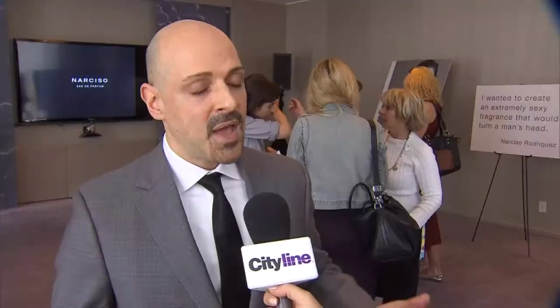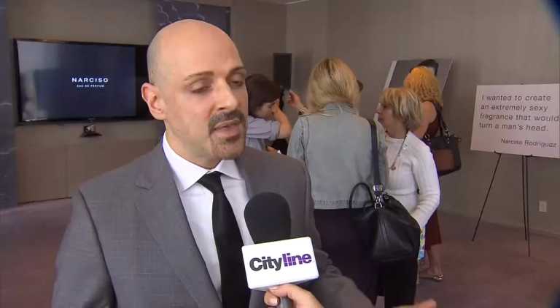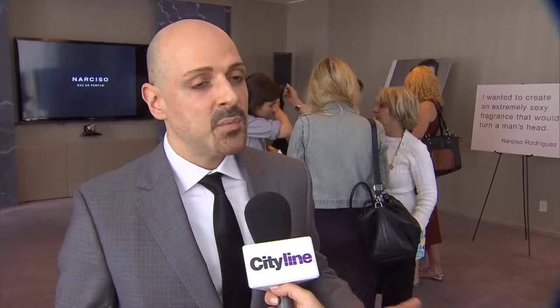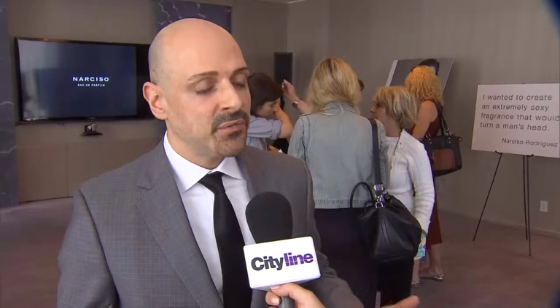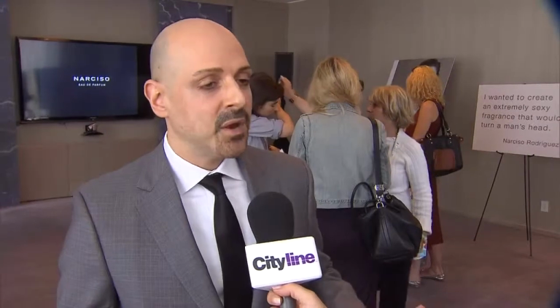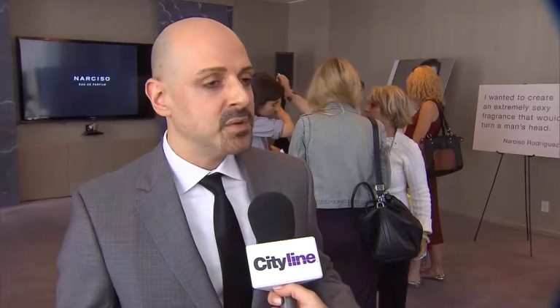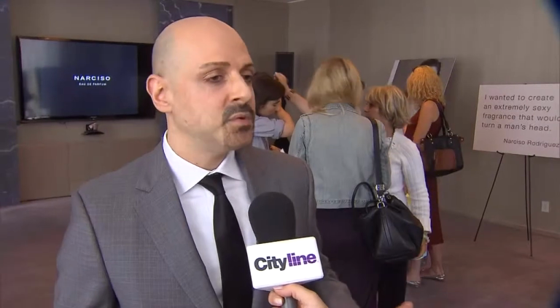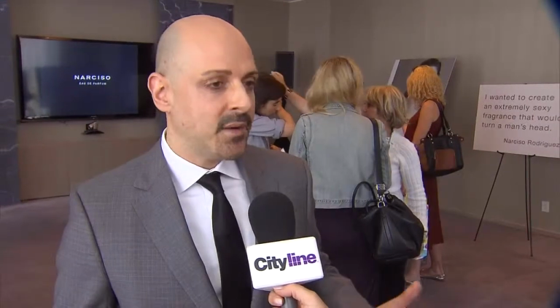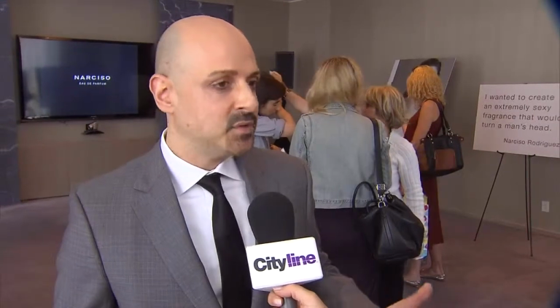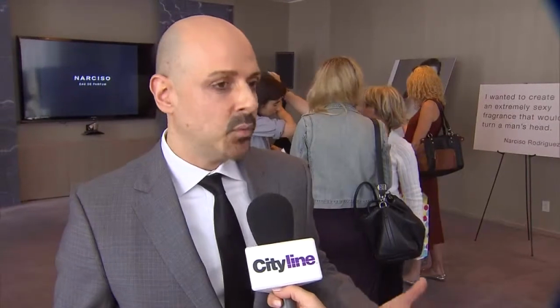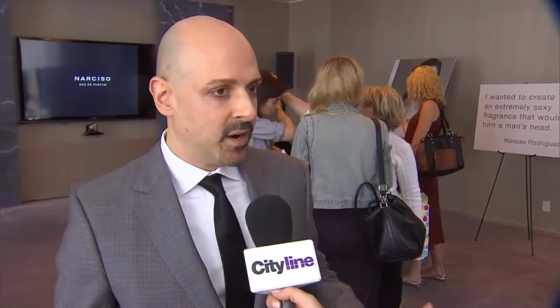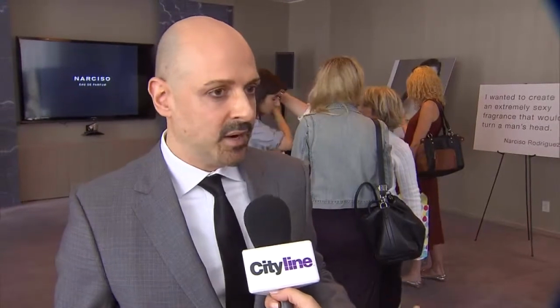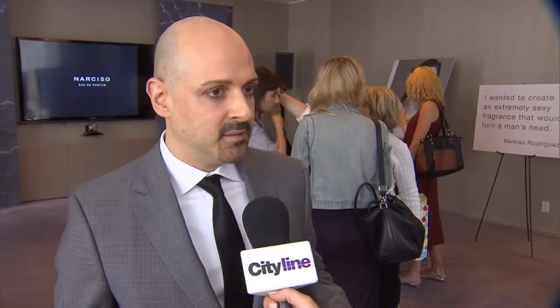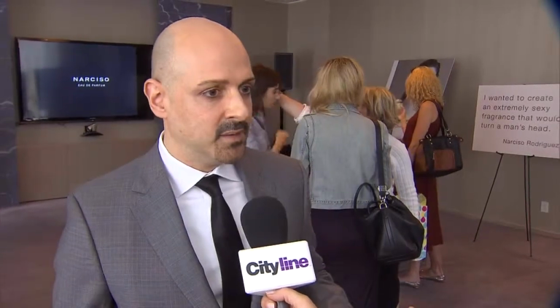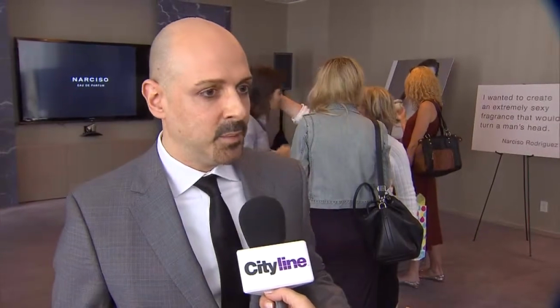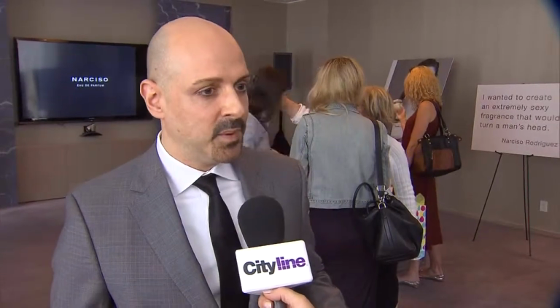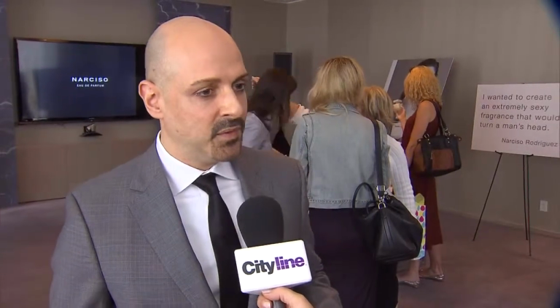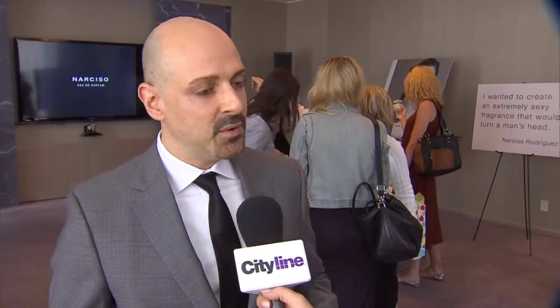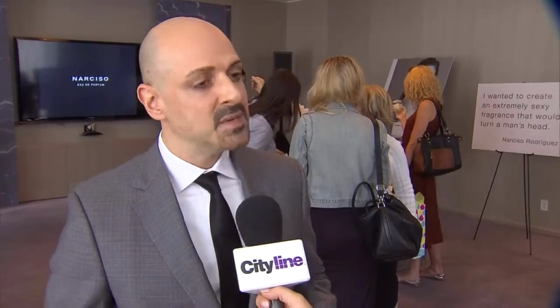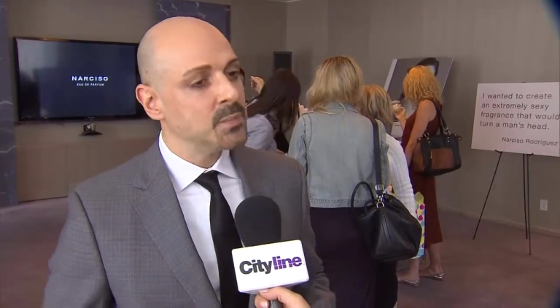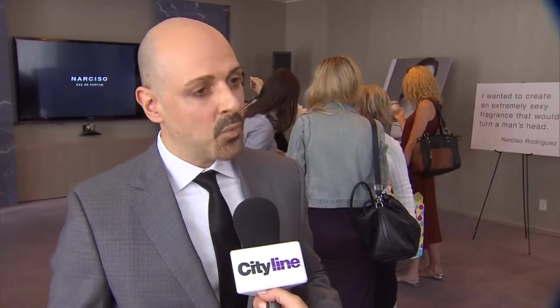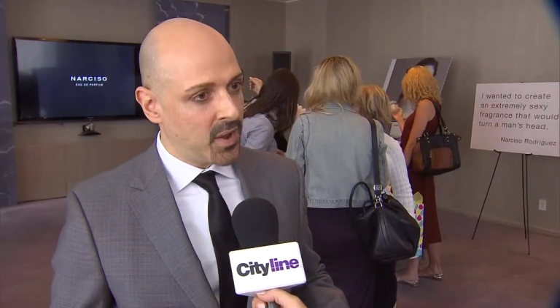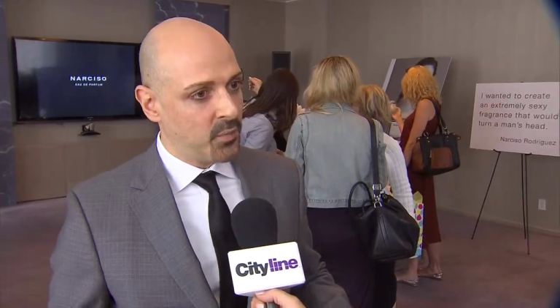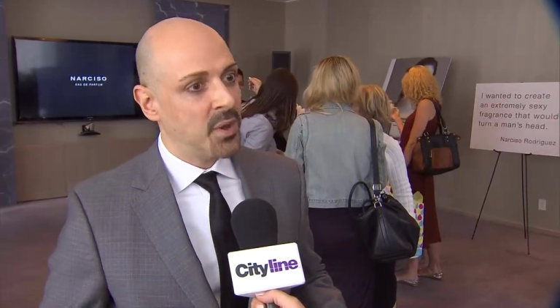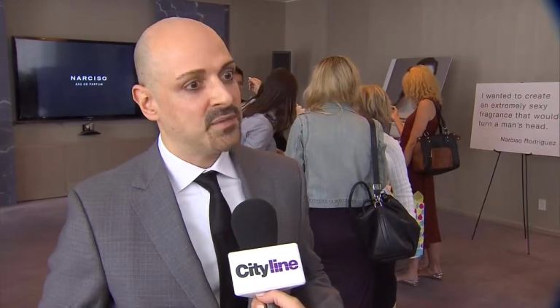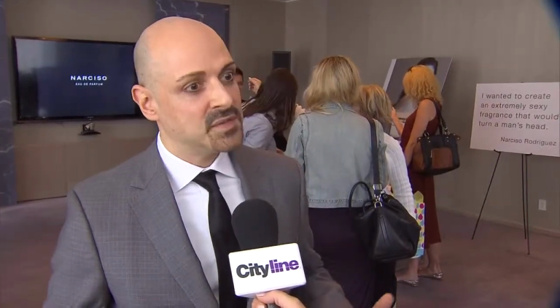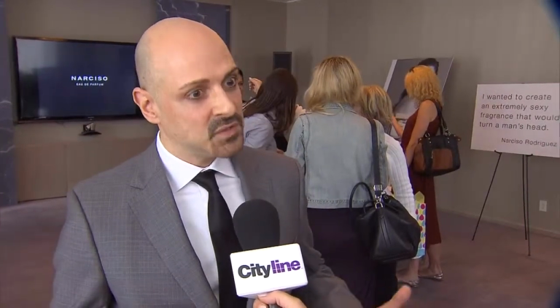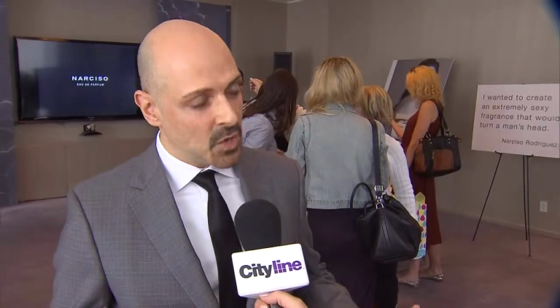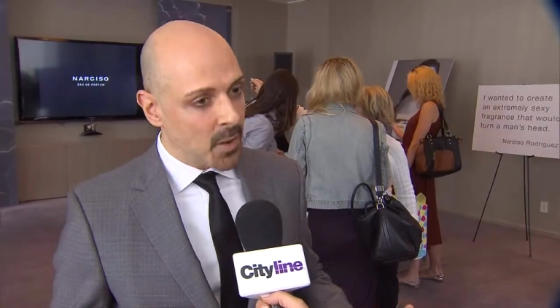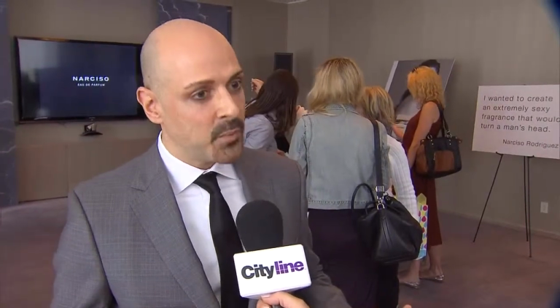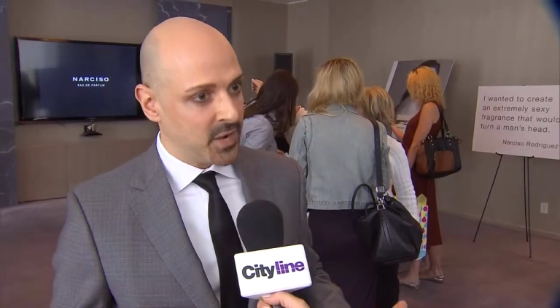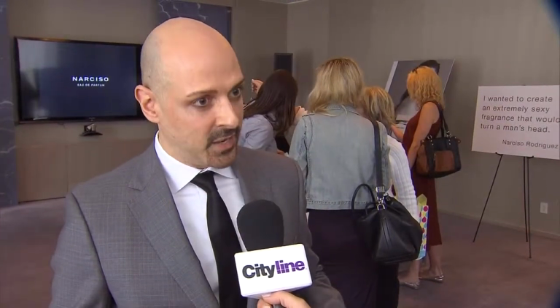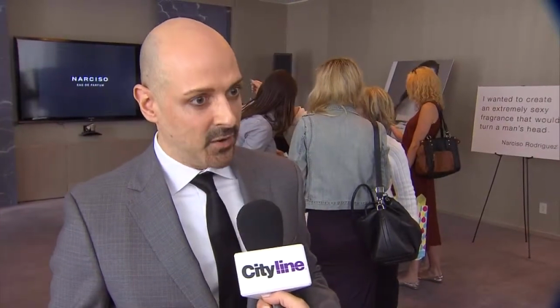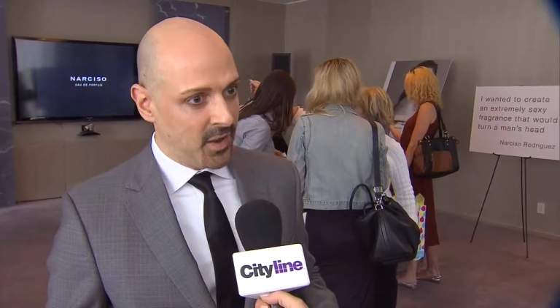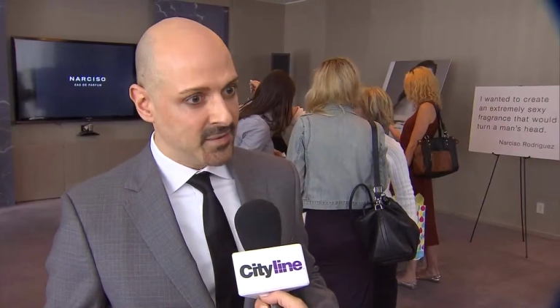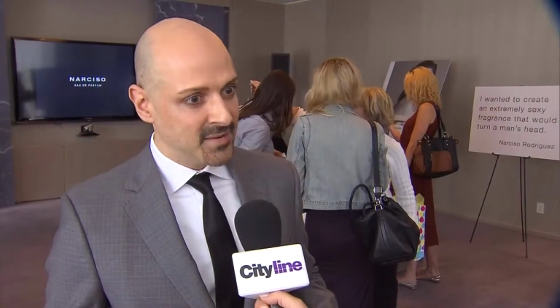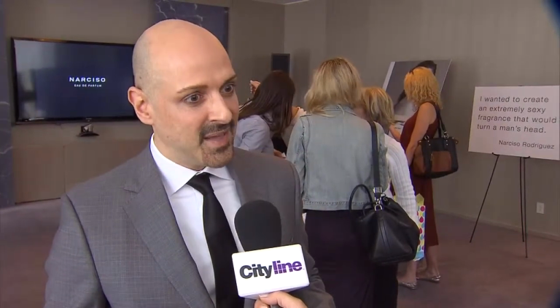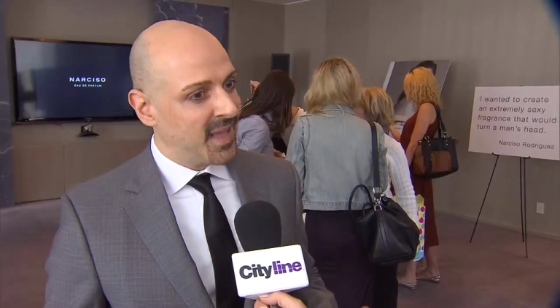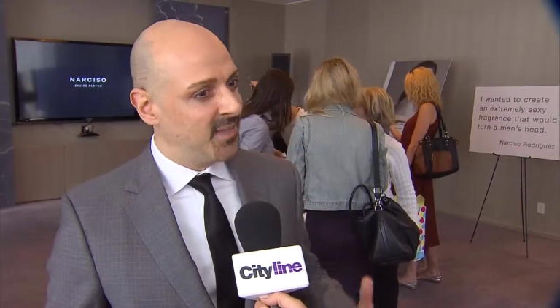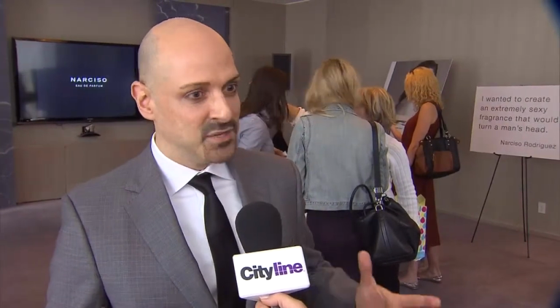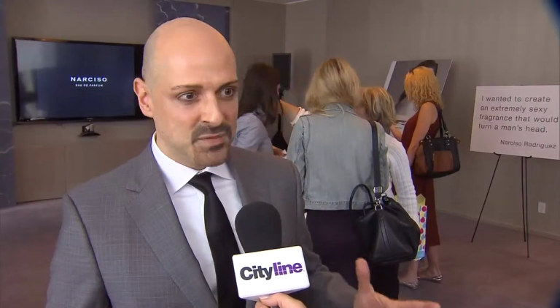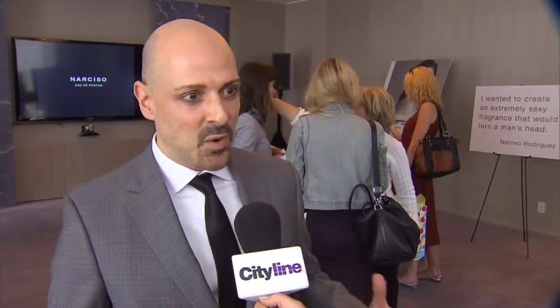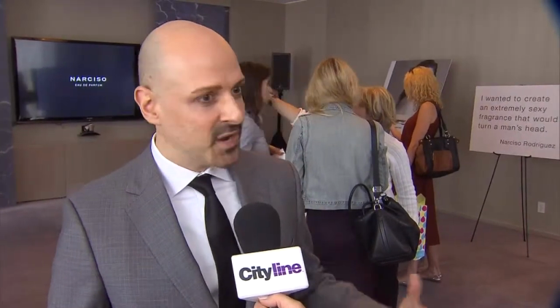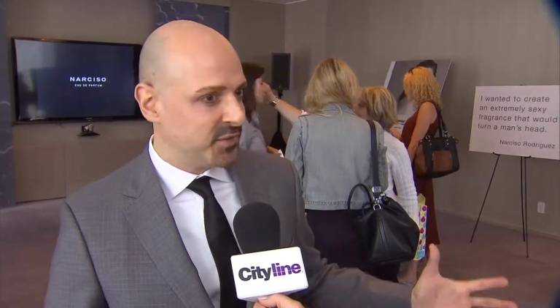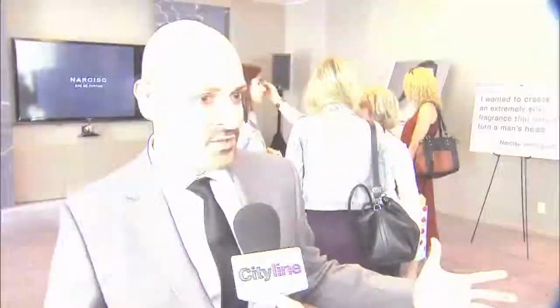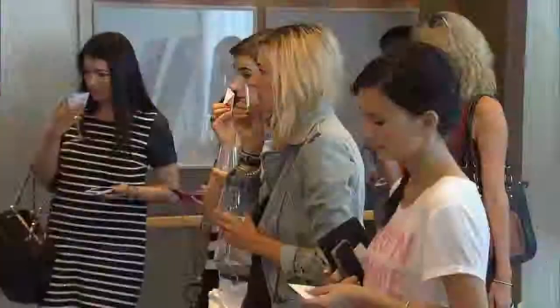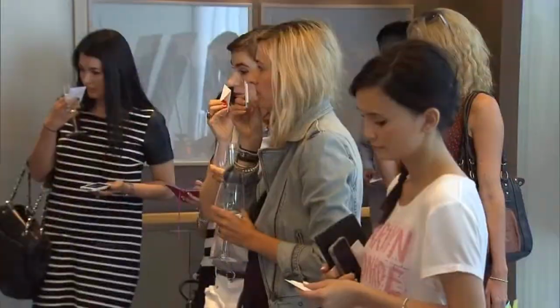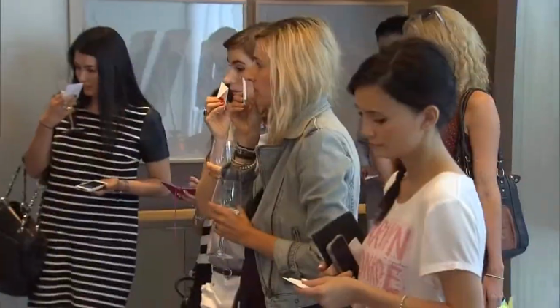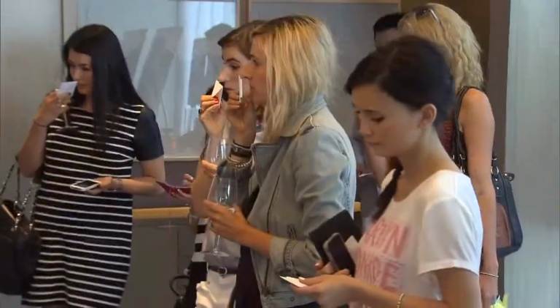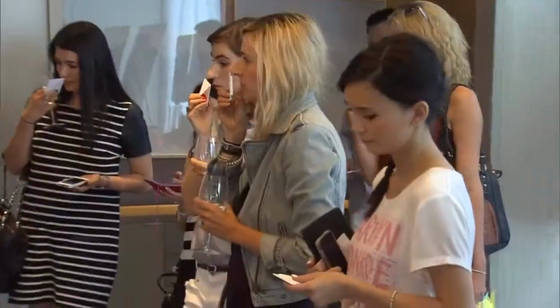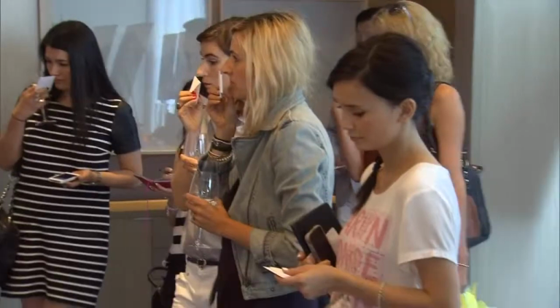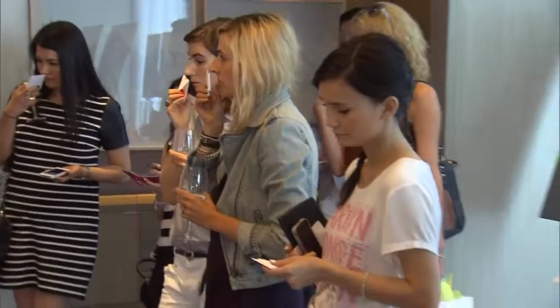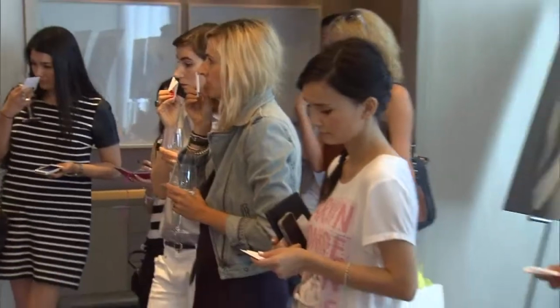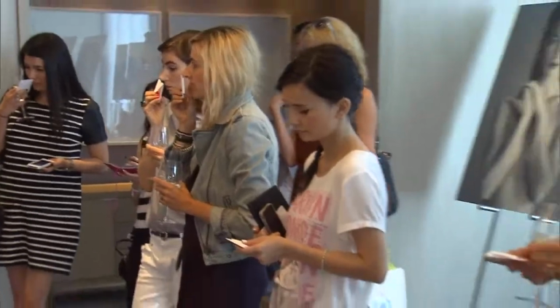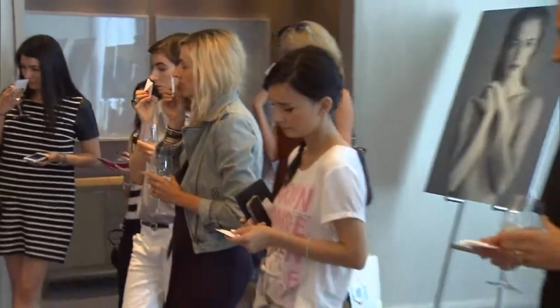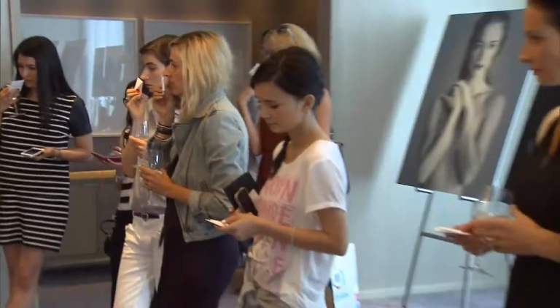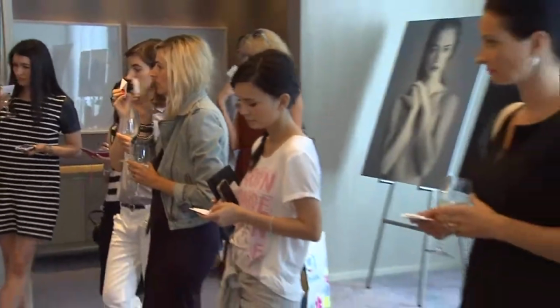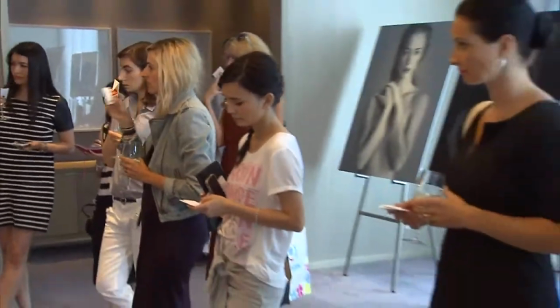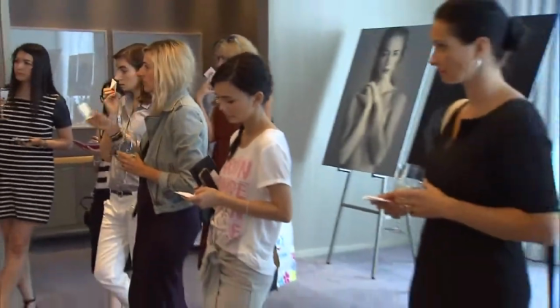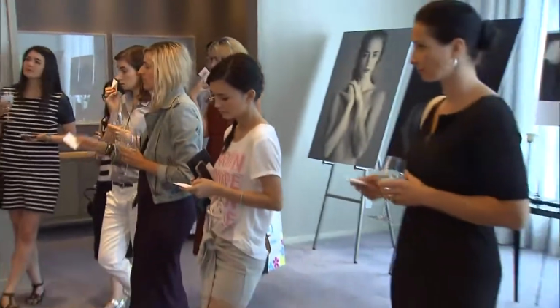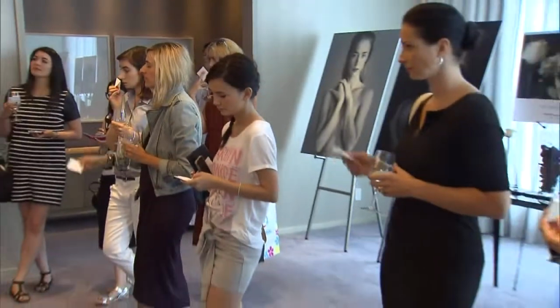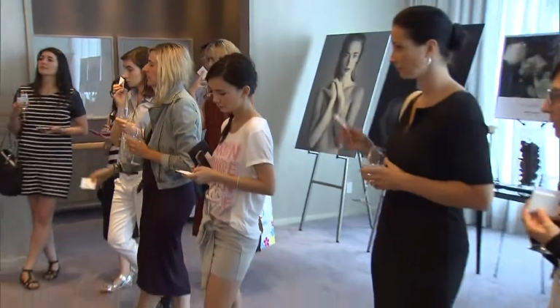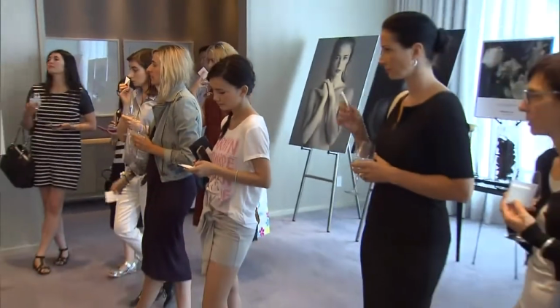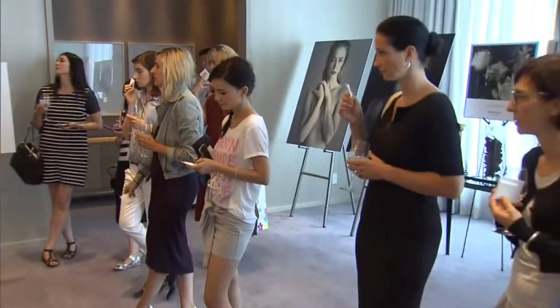With fragrance, you have to wear it. But there is a point where you have to stop putting it on and just walk out the door. A few sprays, and I think you're ready to go.